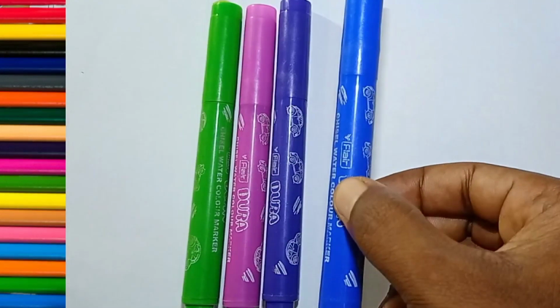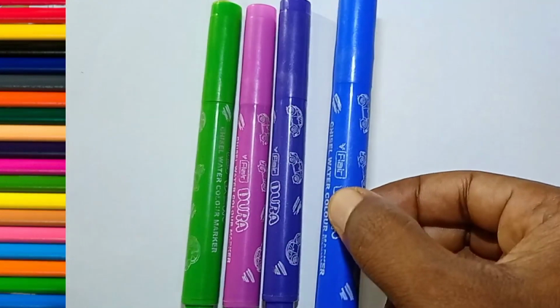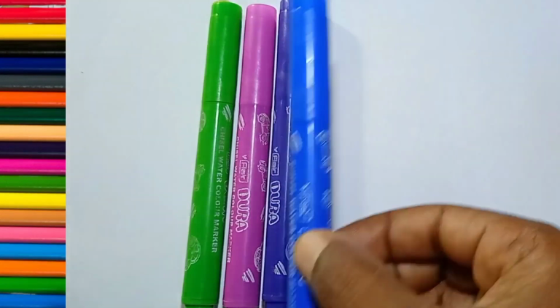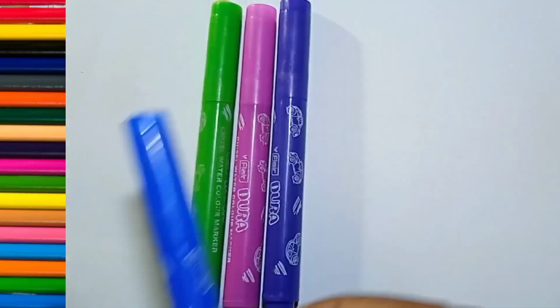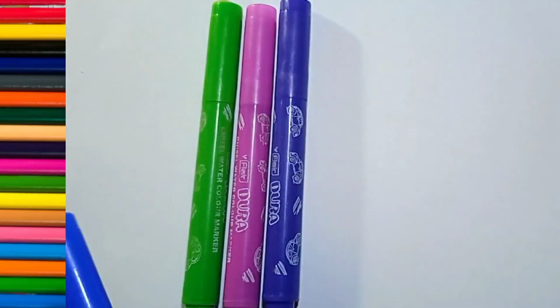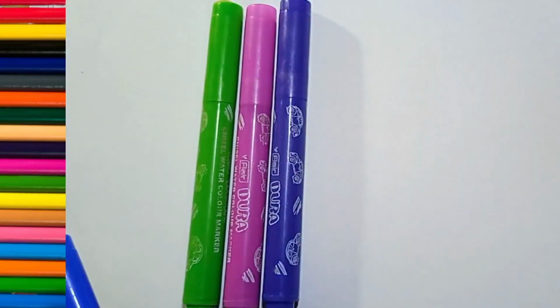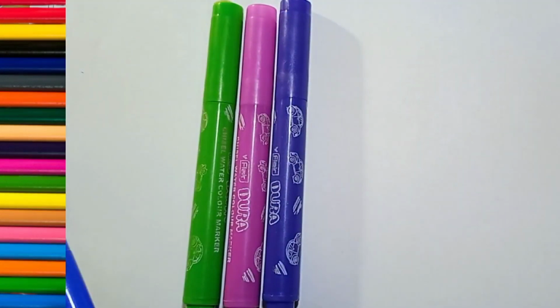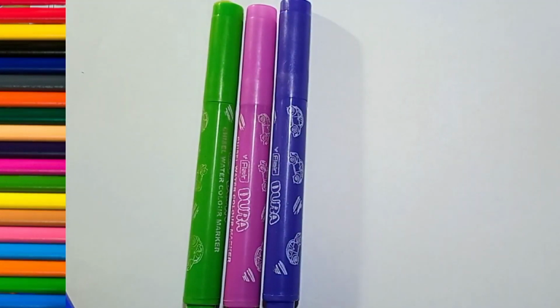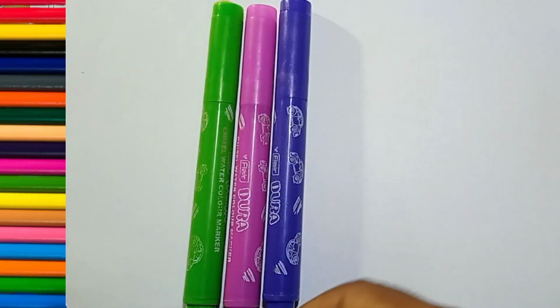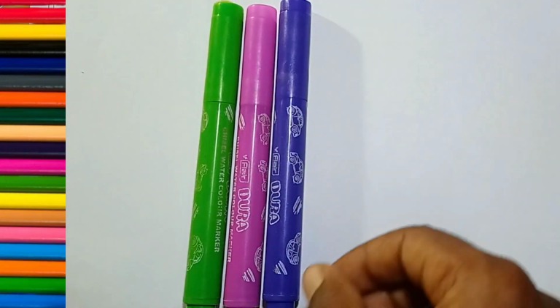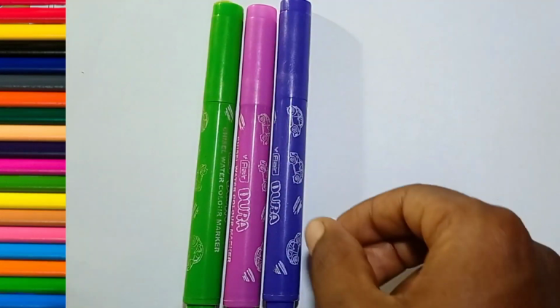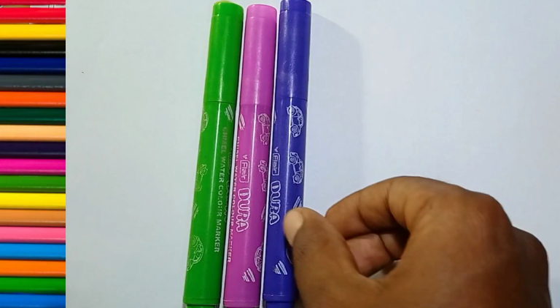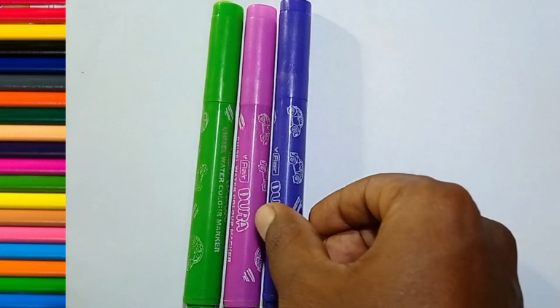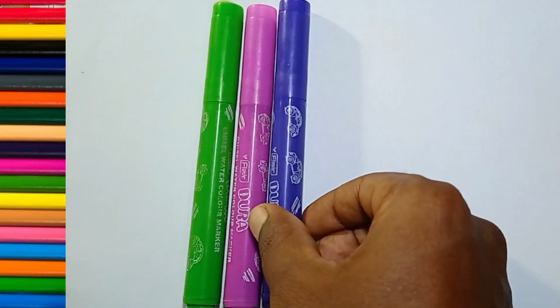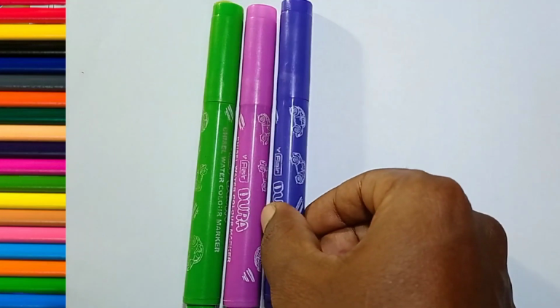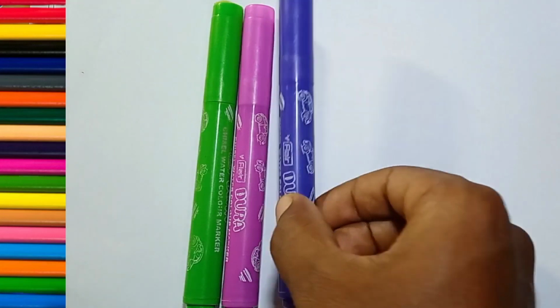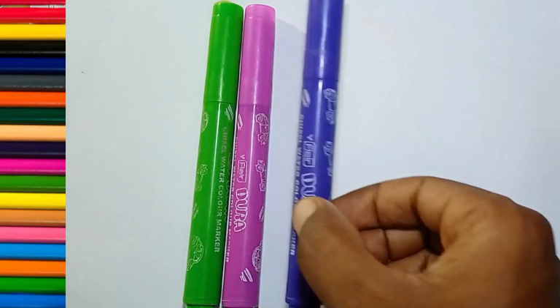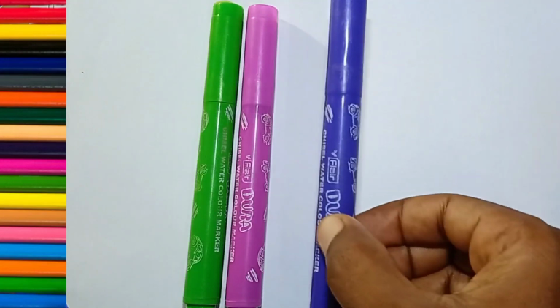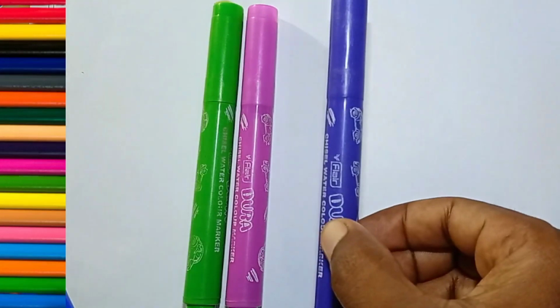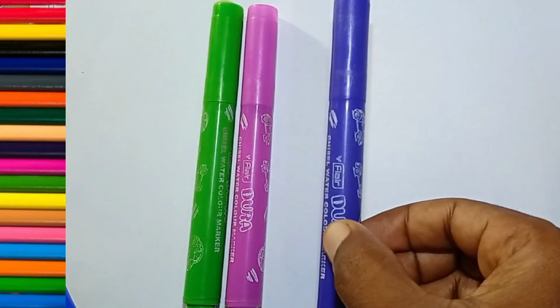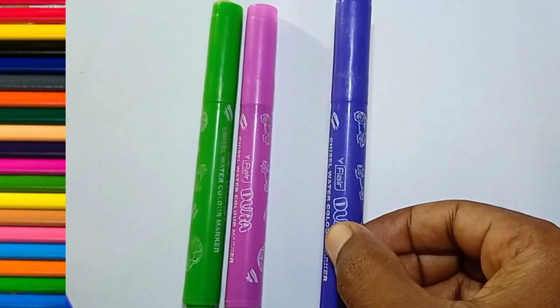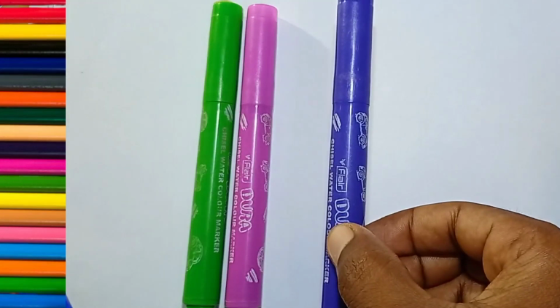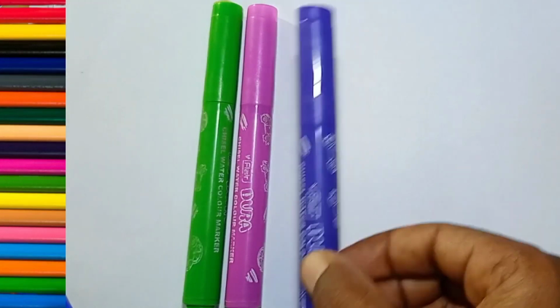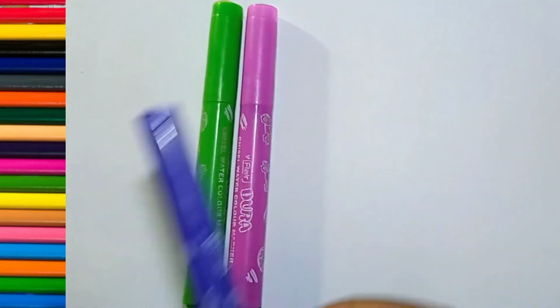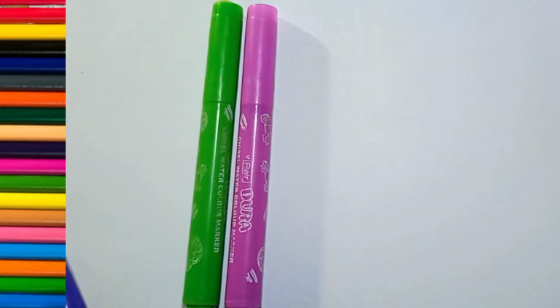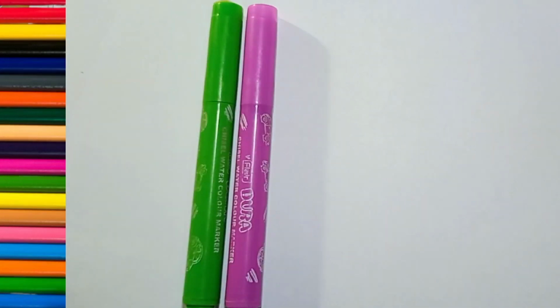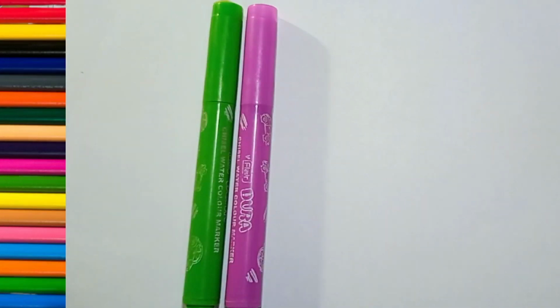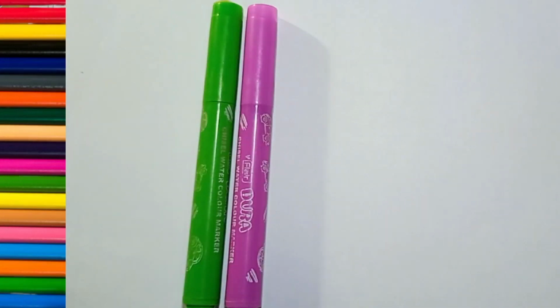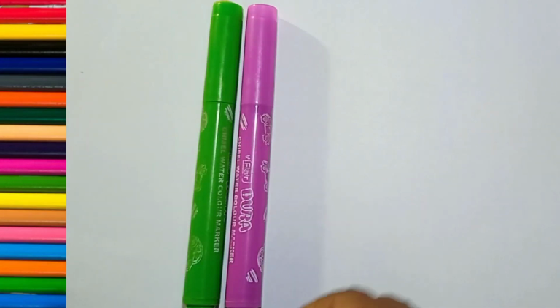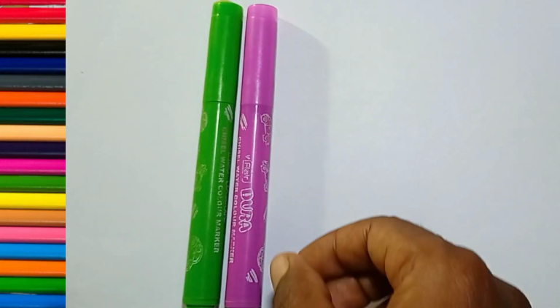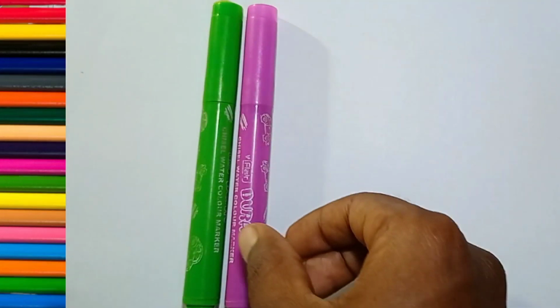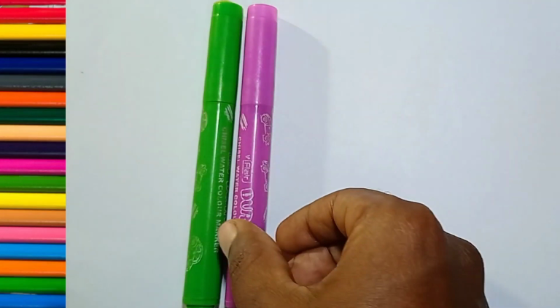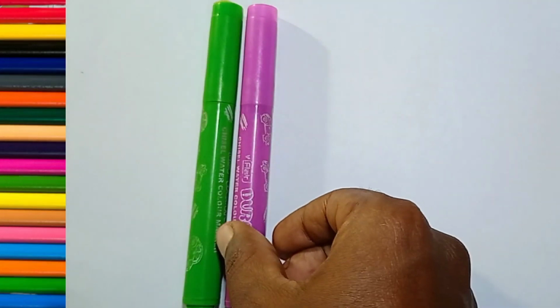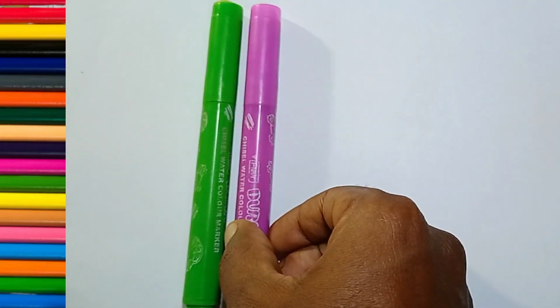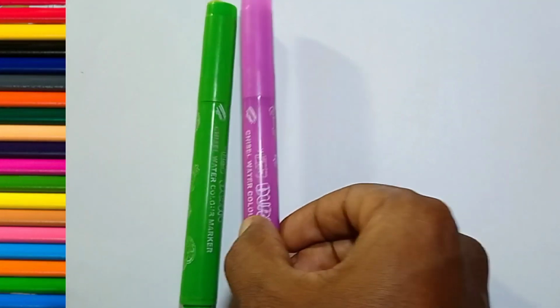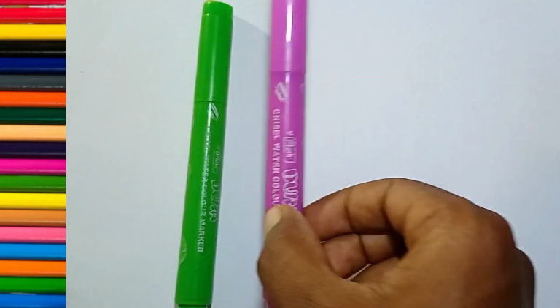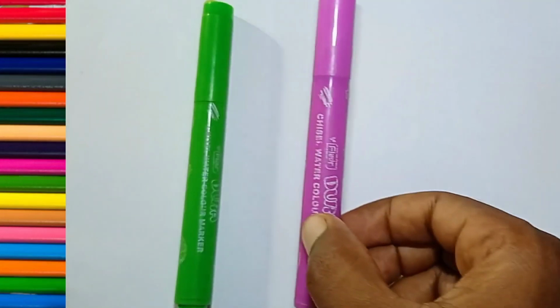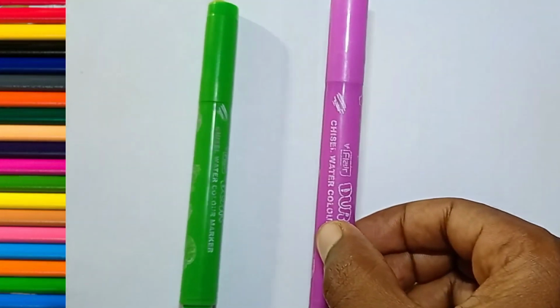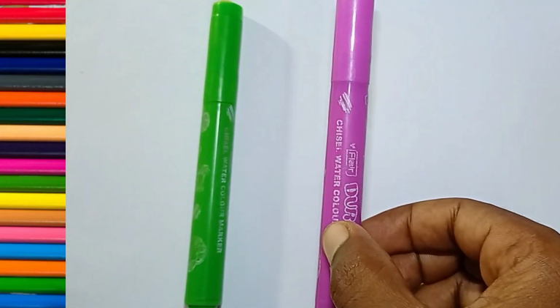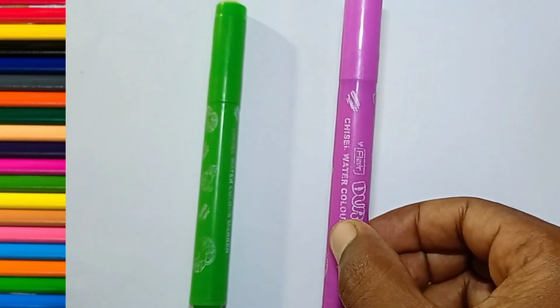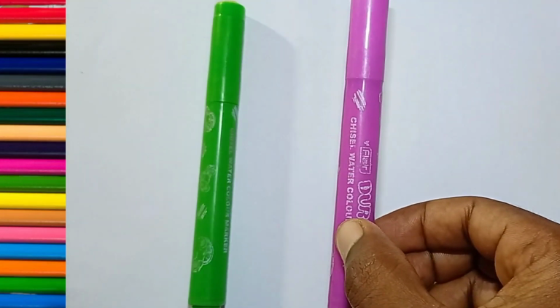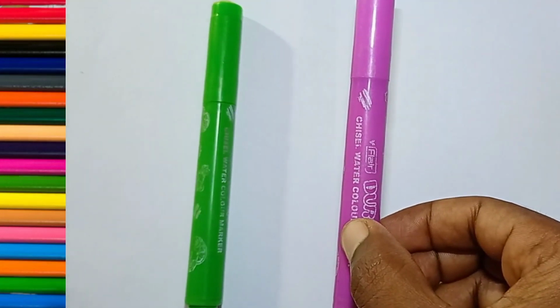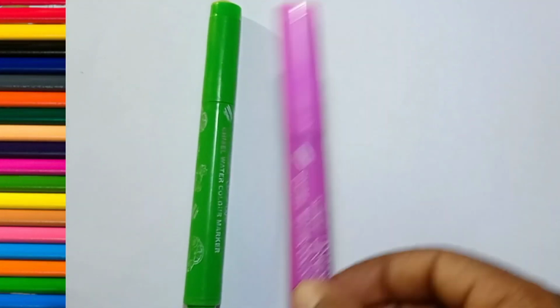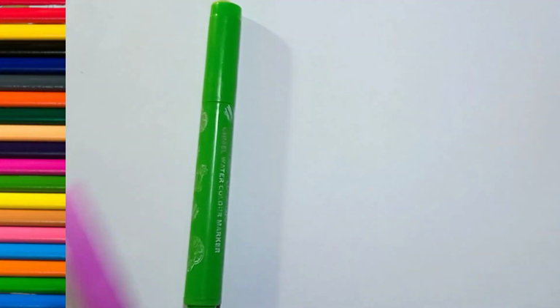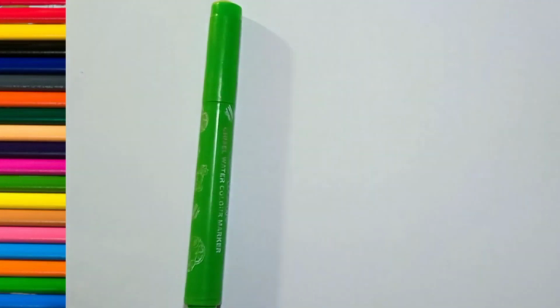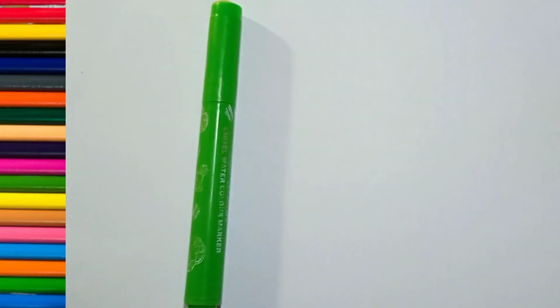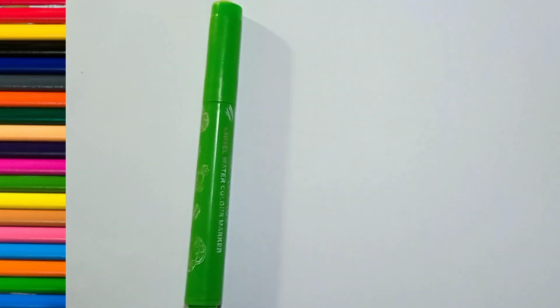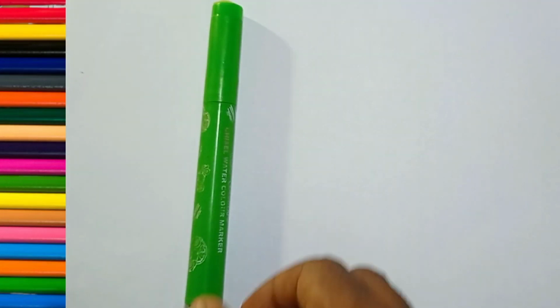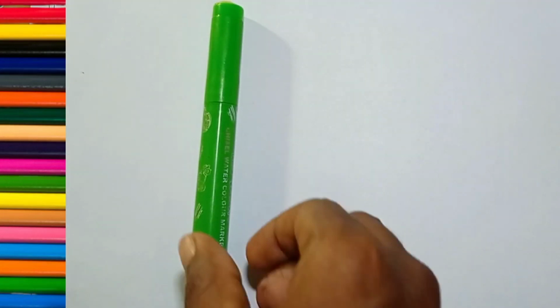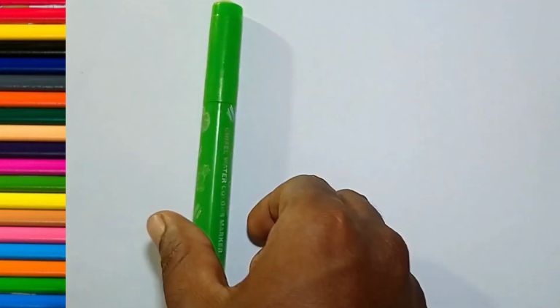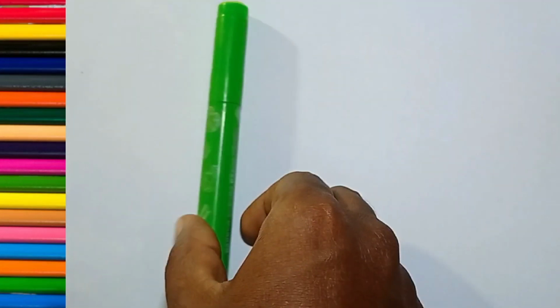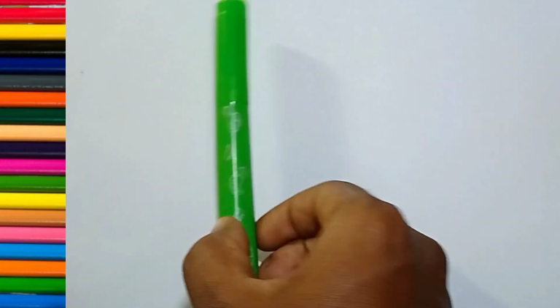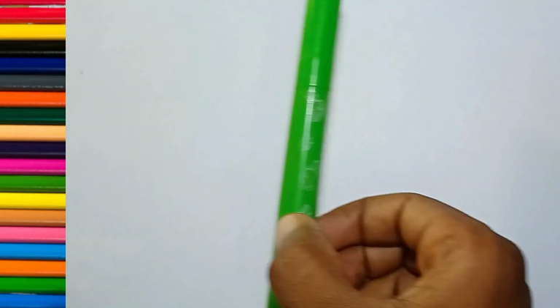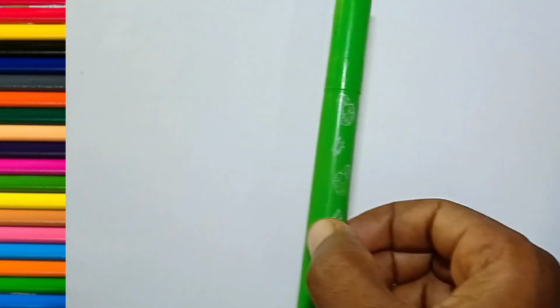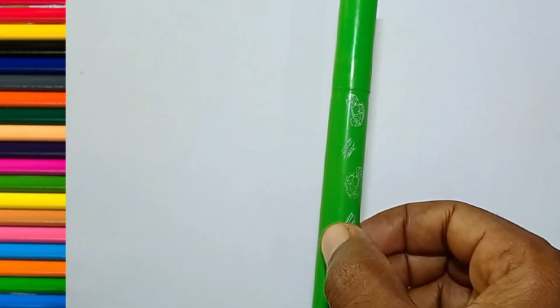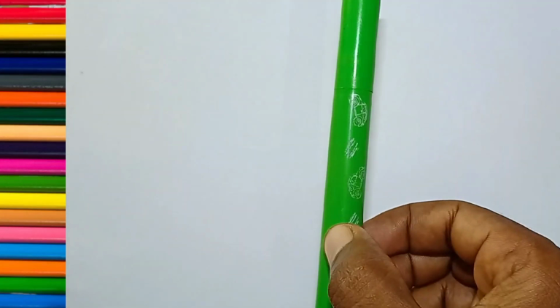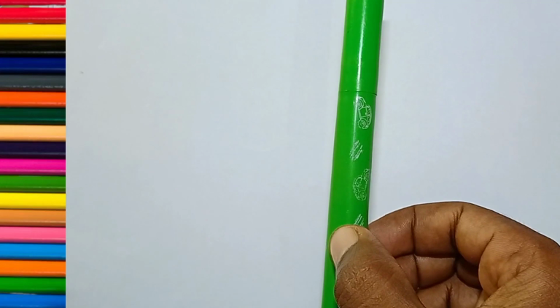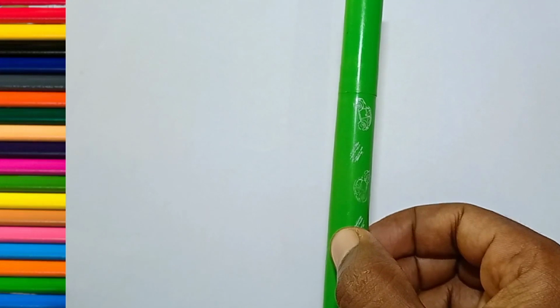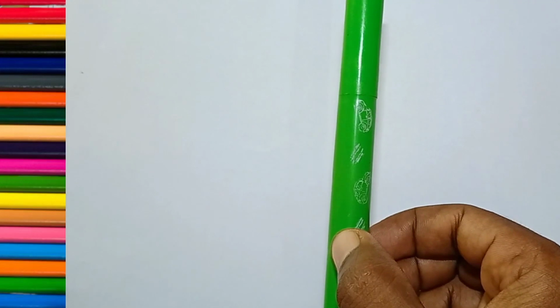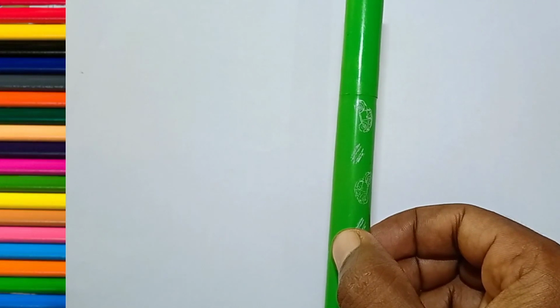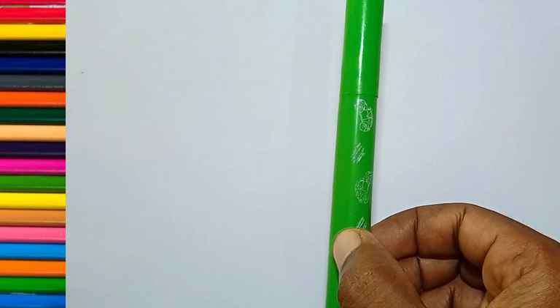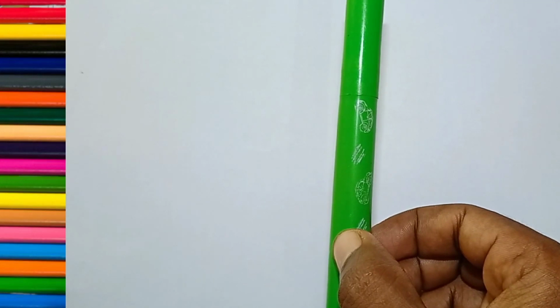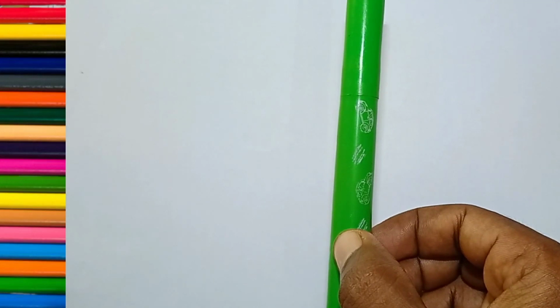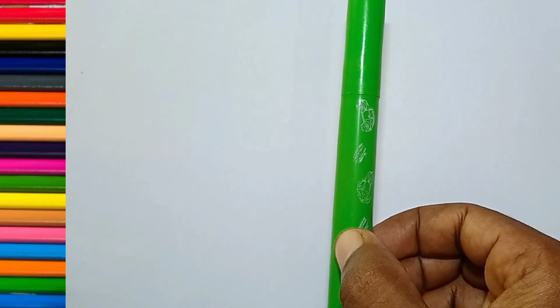Blue color, purple color, pink color, light green color.